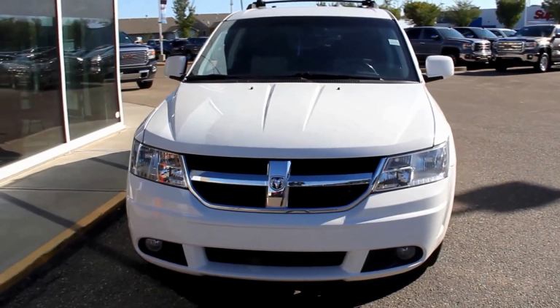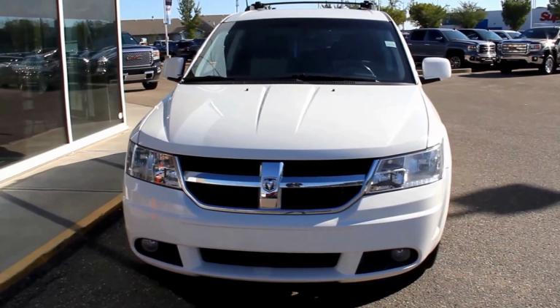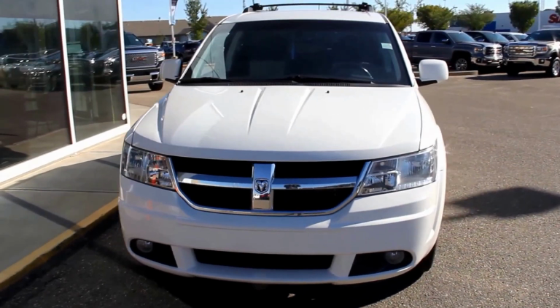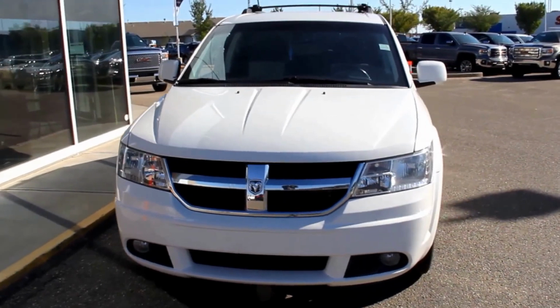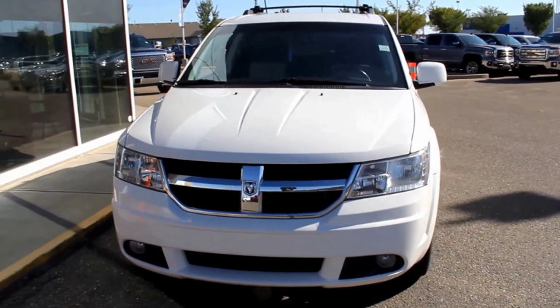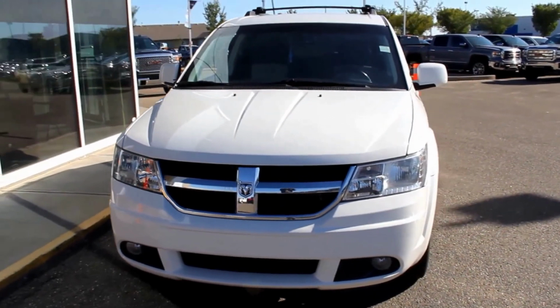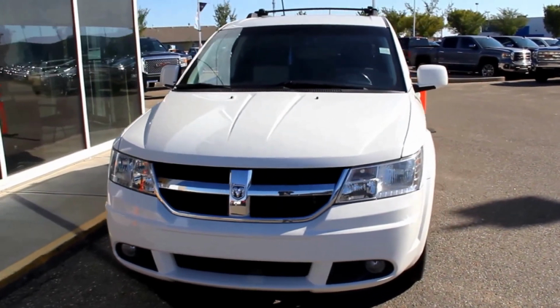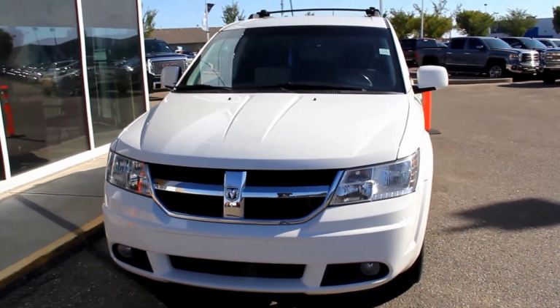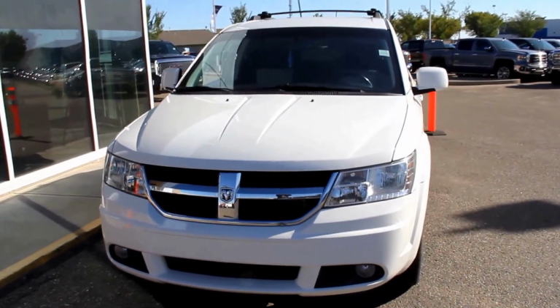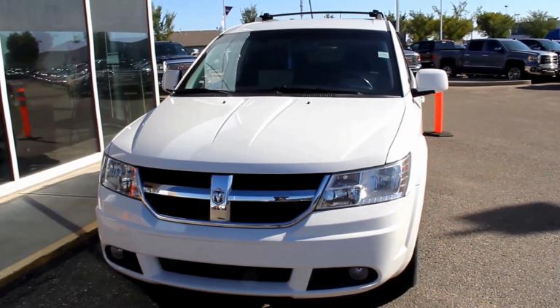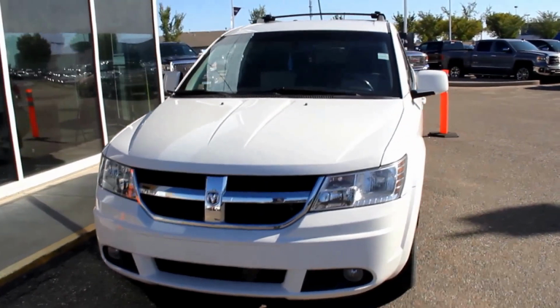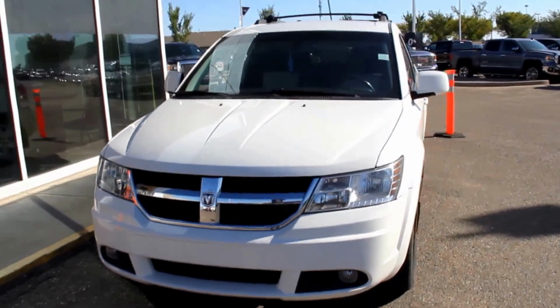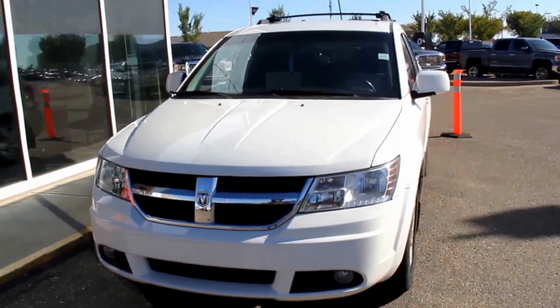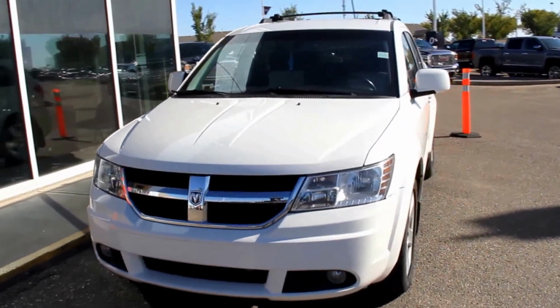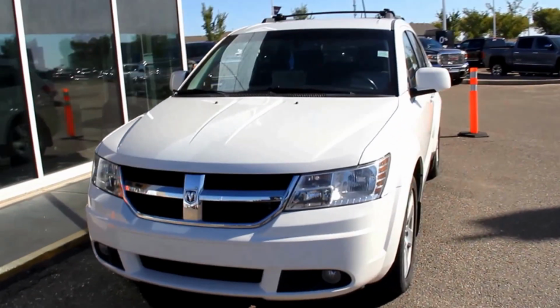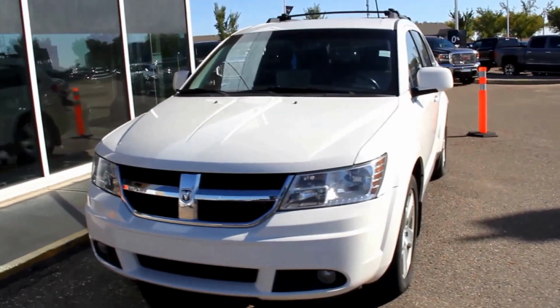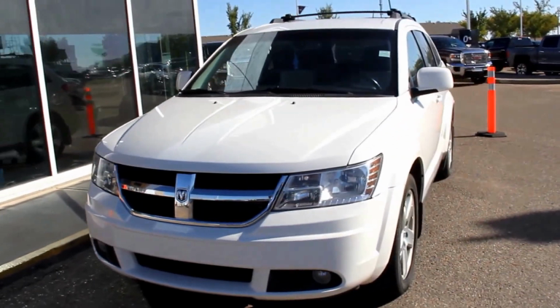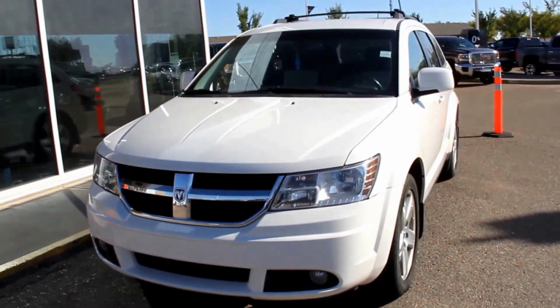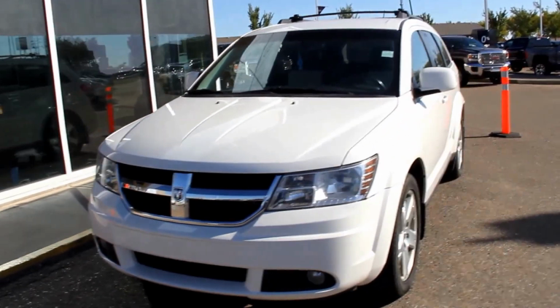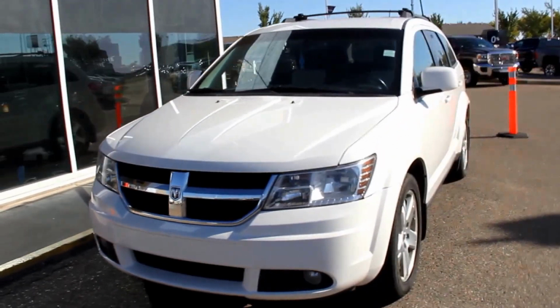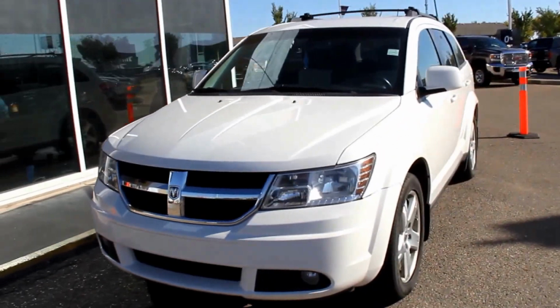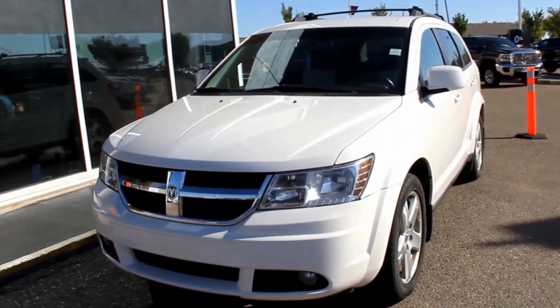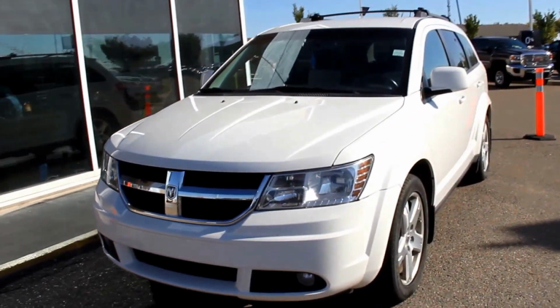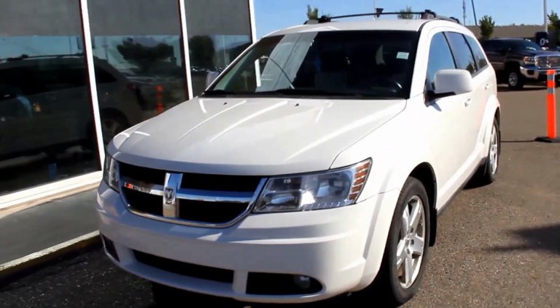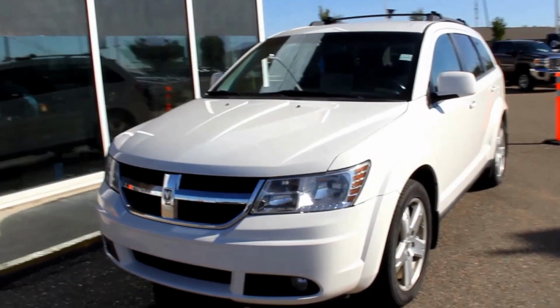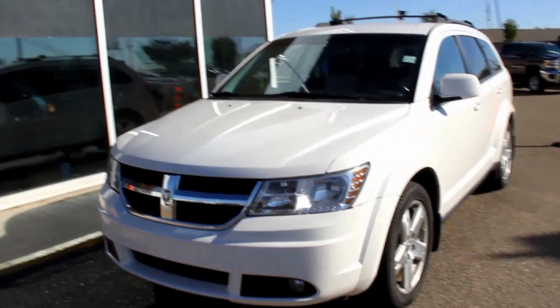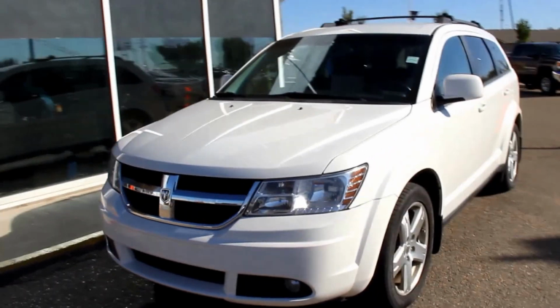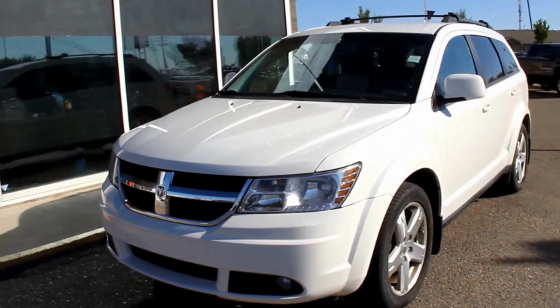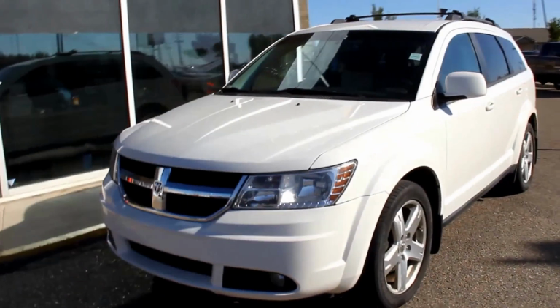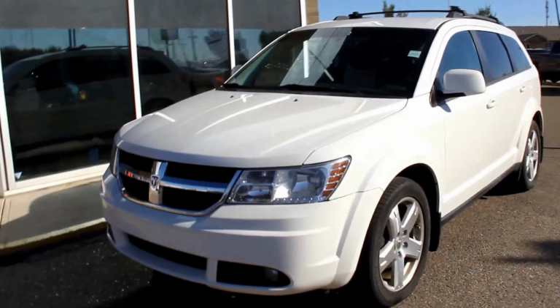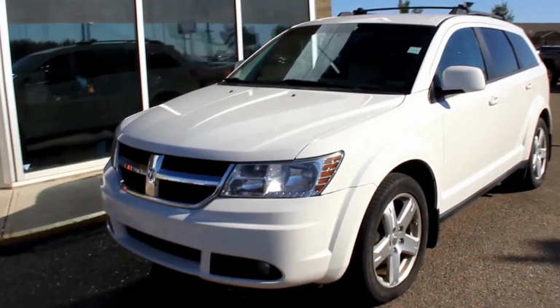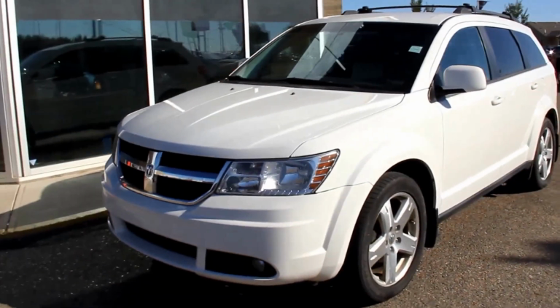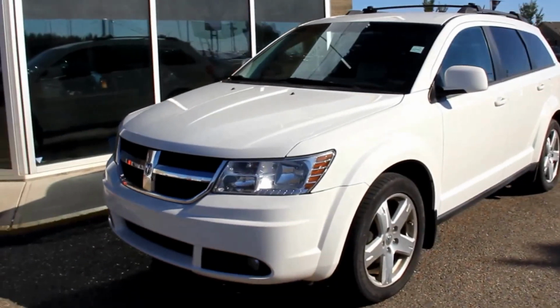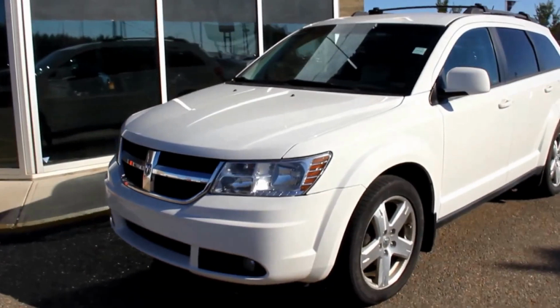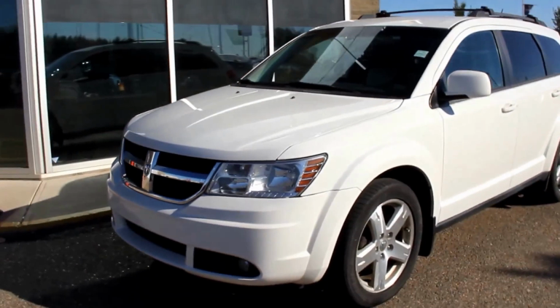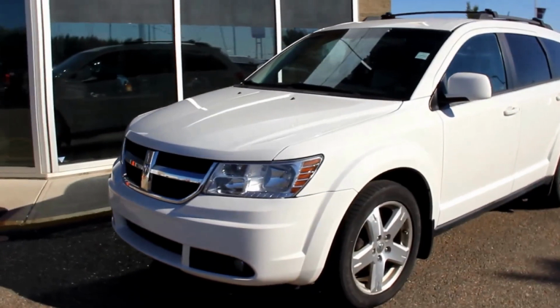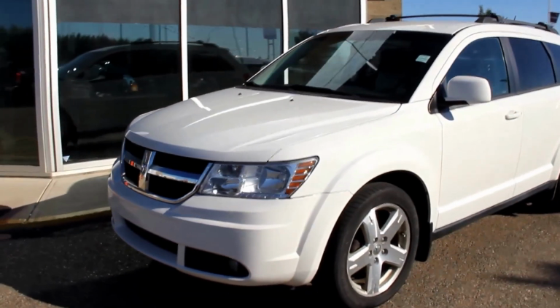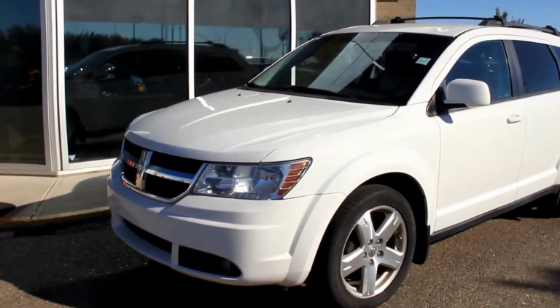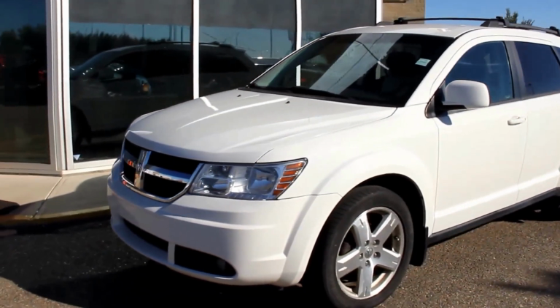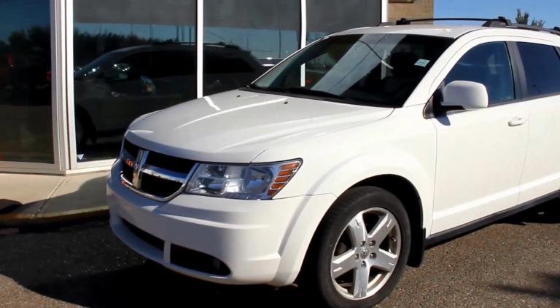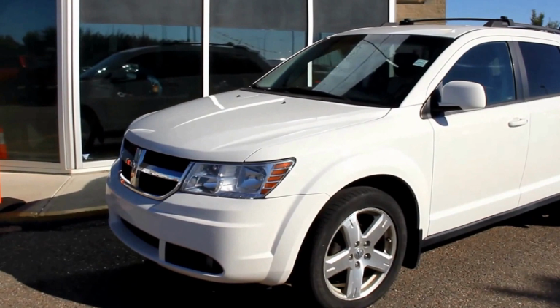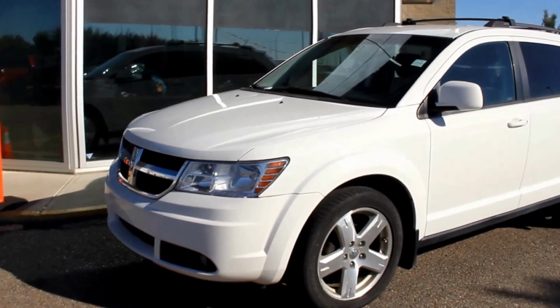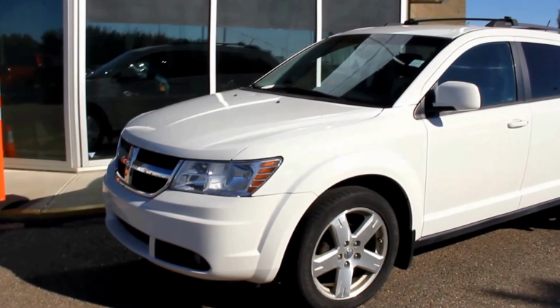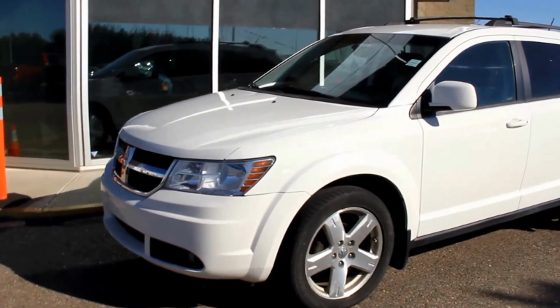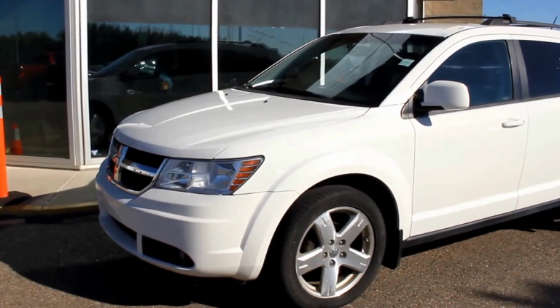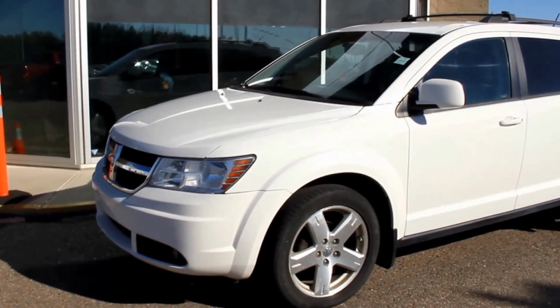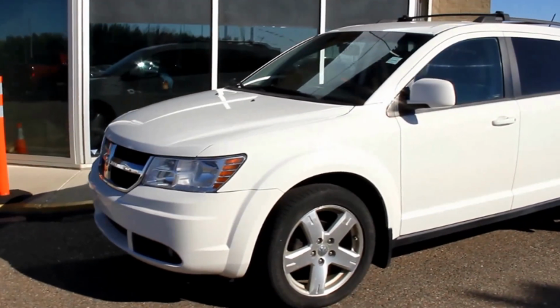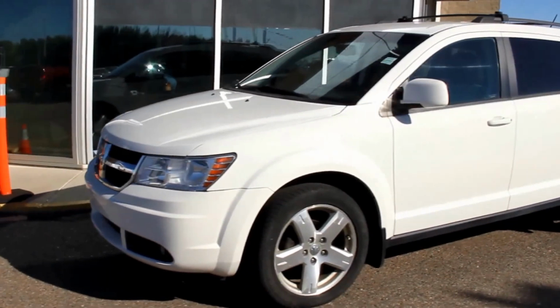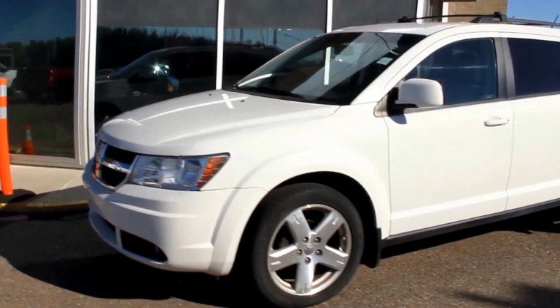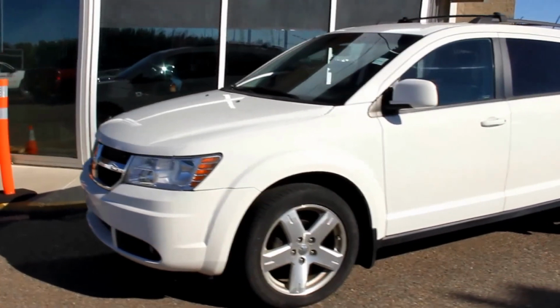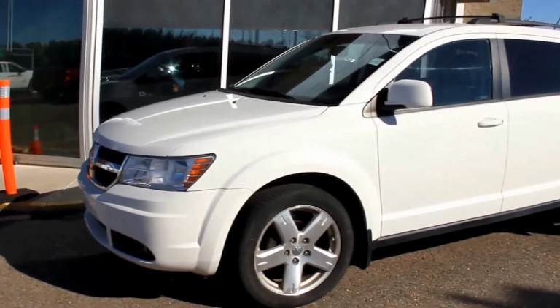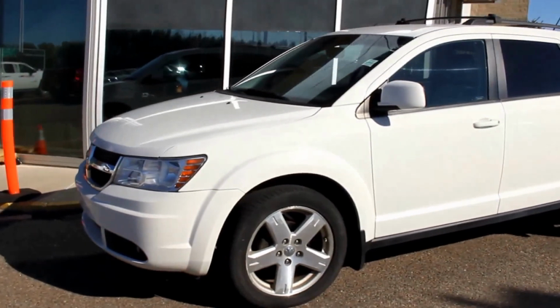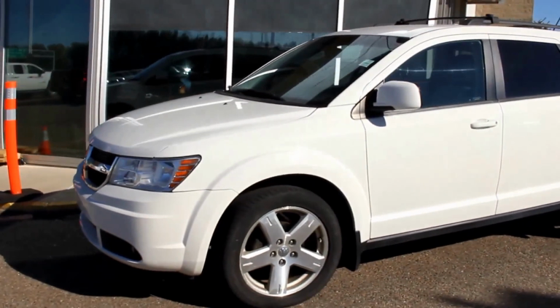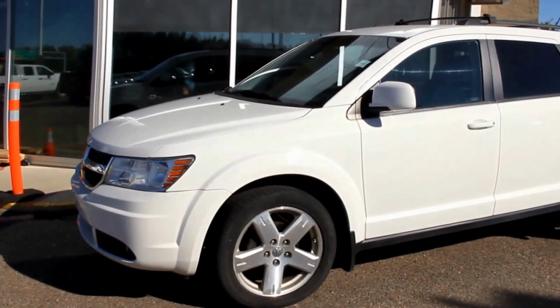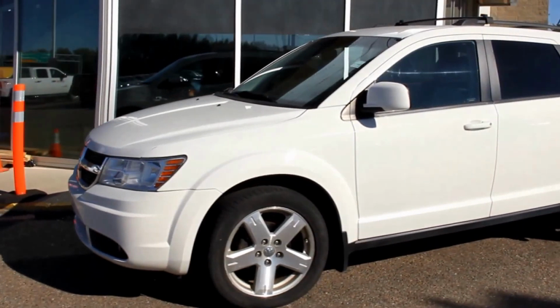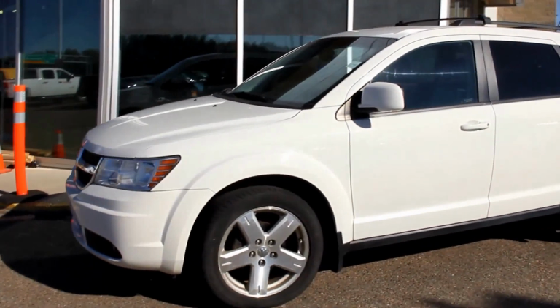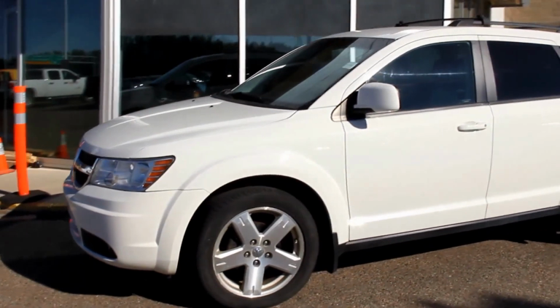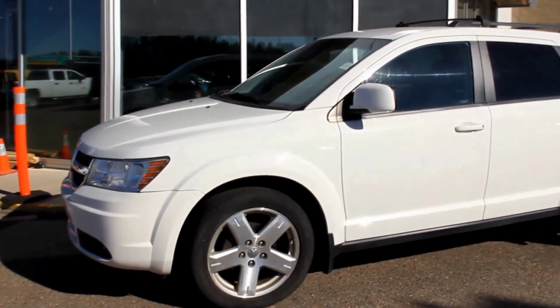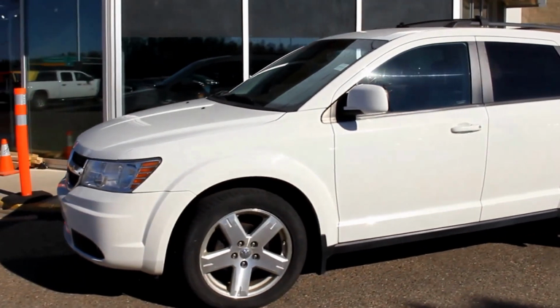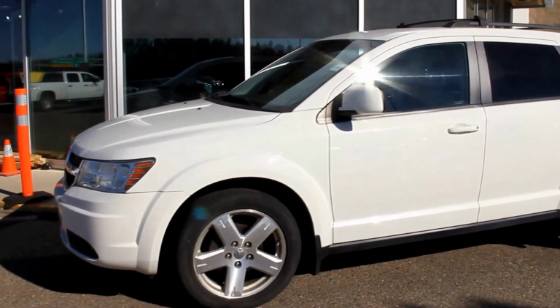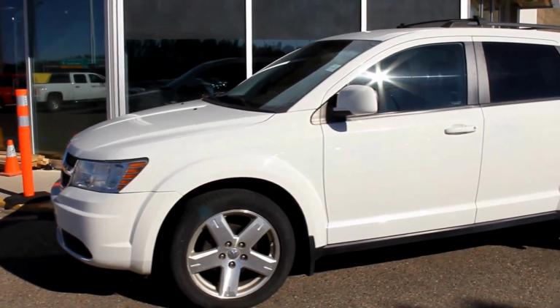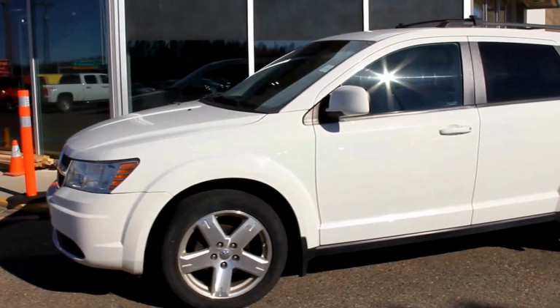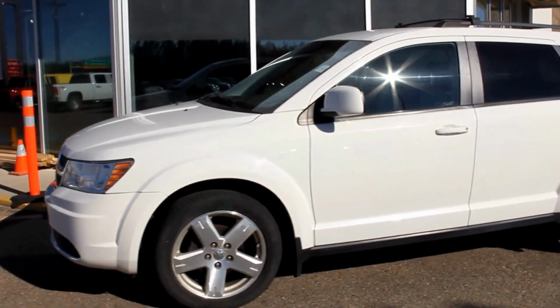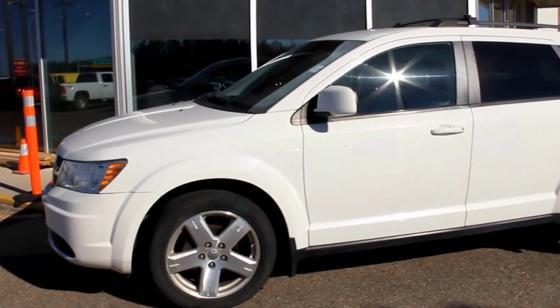Welcome to Davis GMC Buick in Medicine Hat. Here we have a certified pre-owned 2004 Dodge Journey SXT.